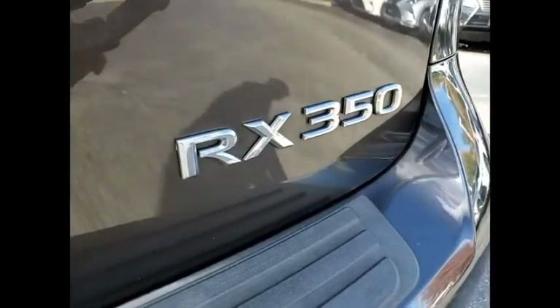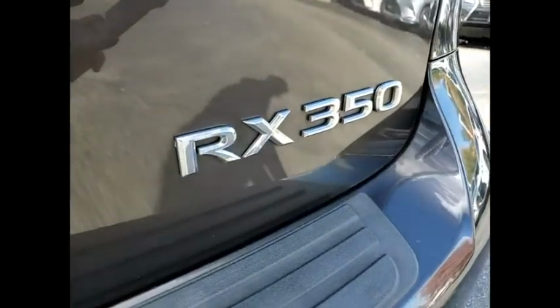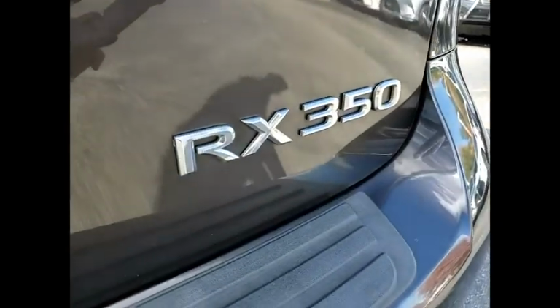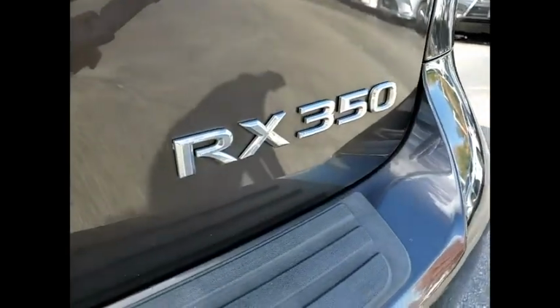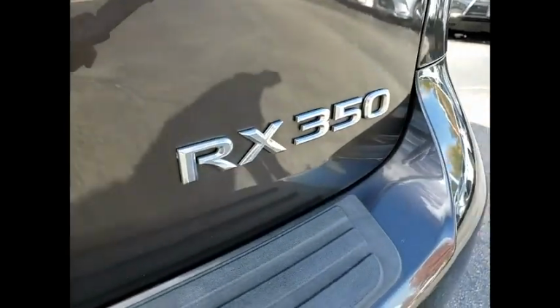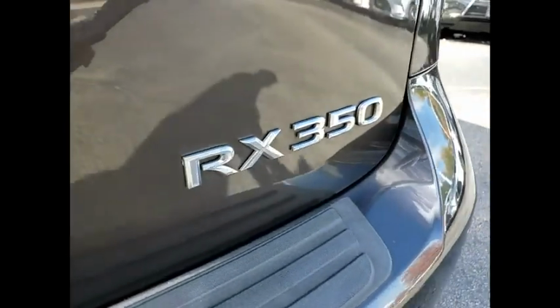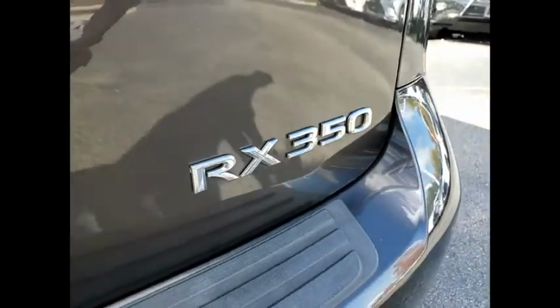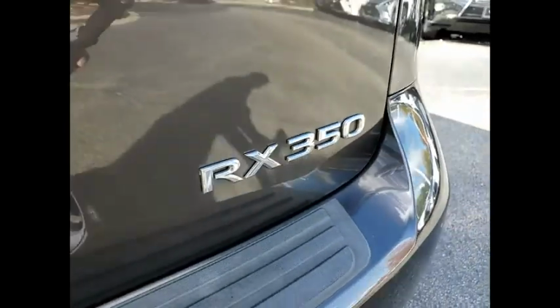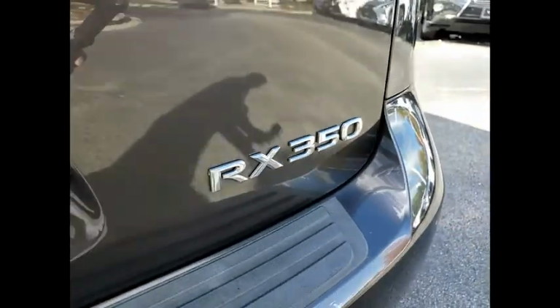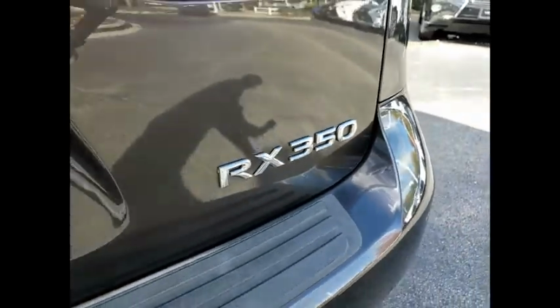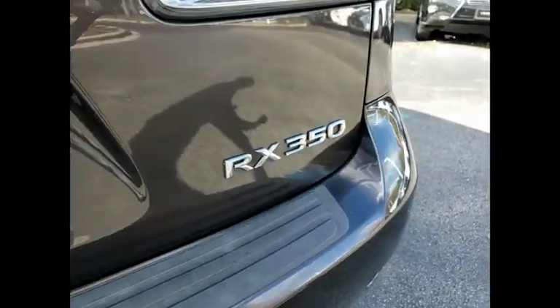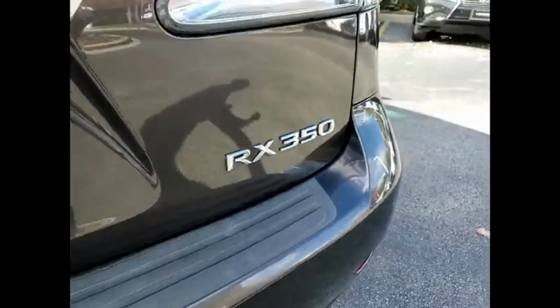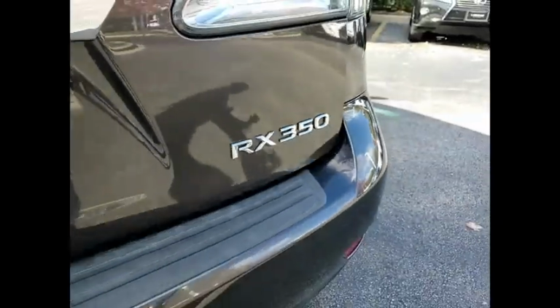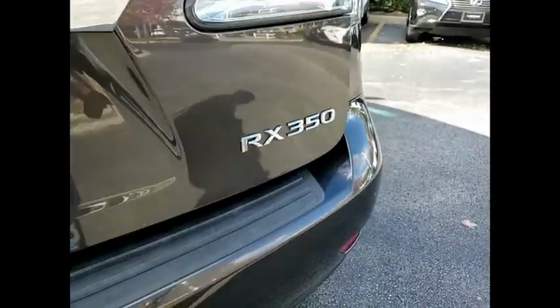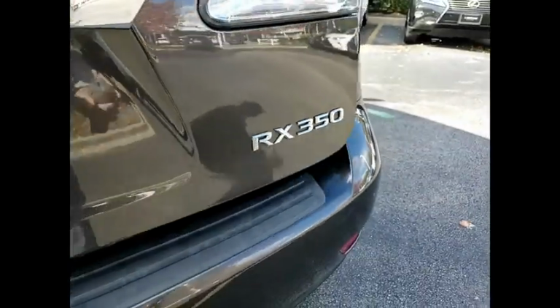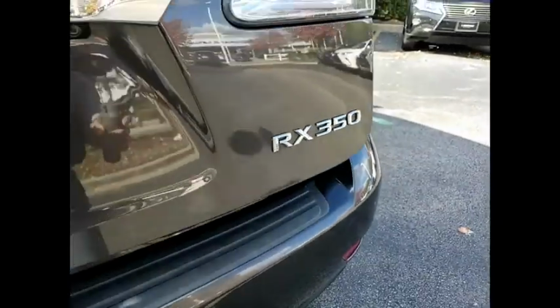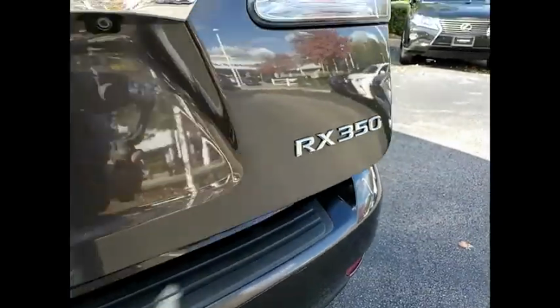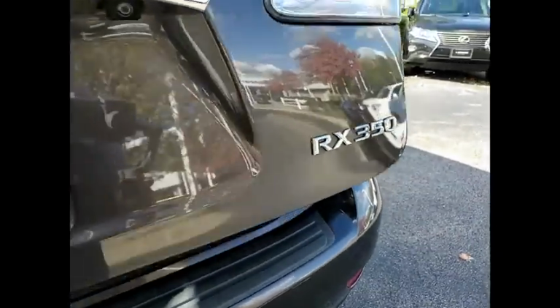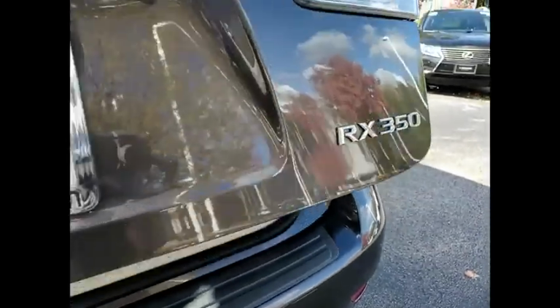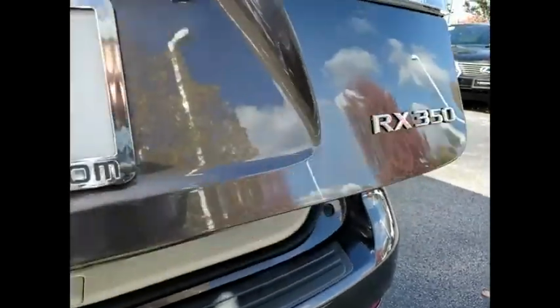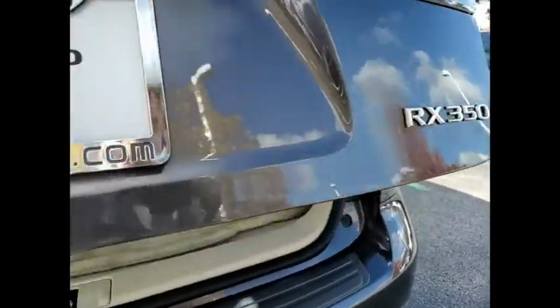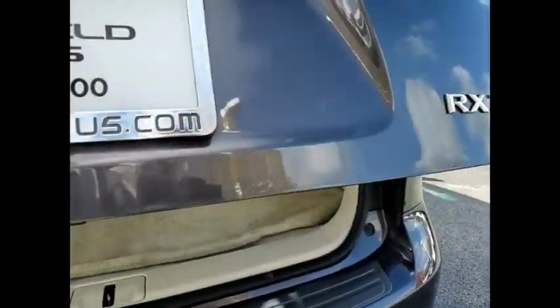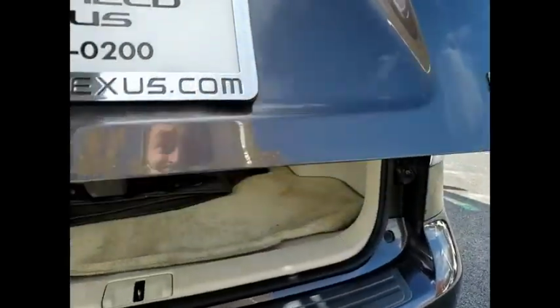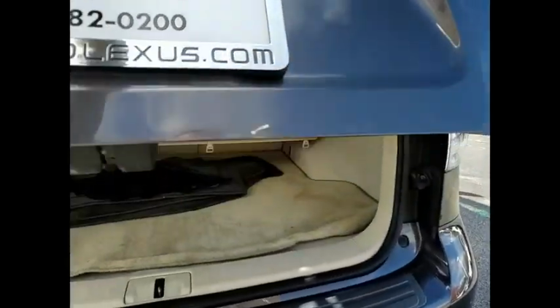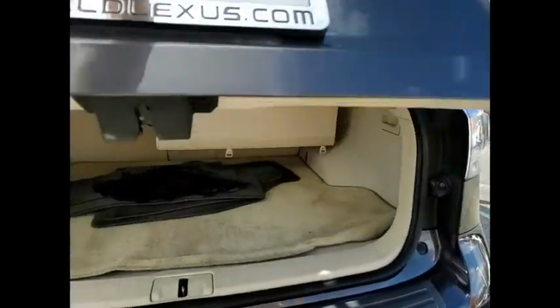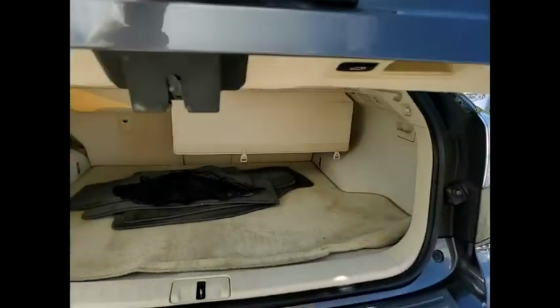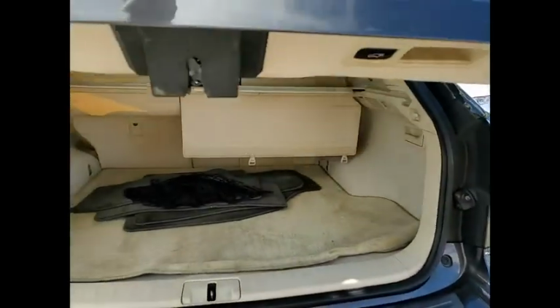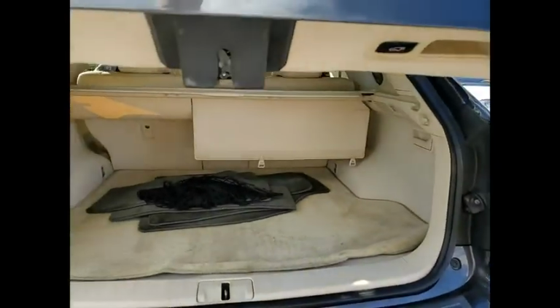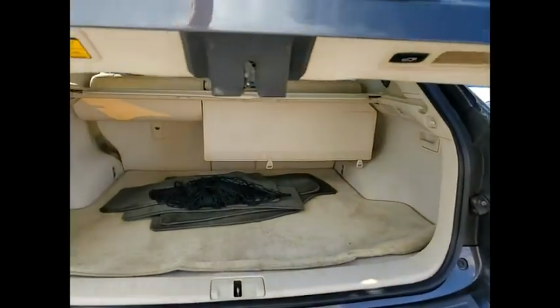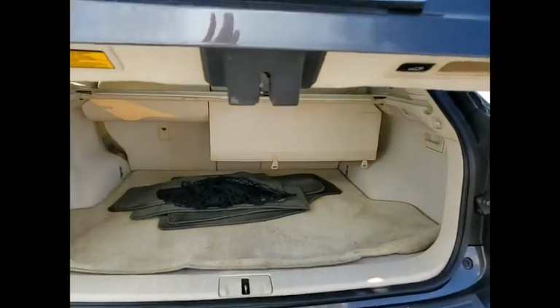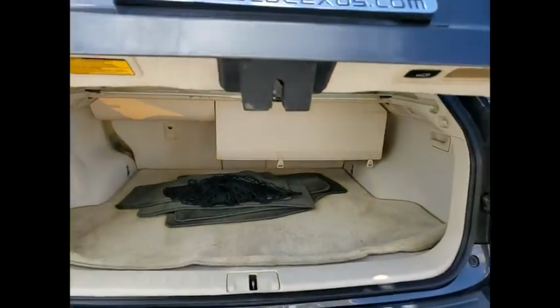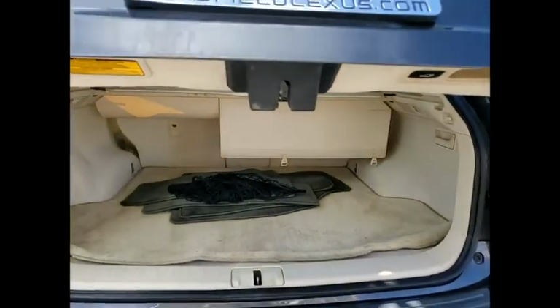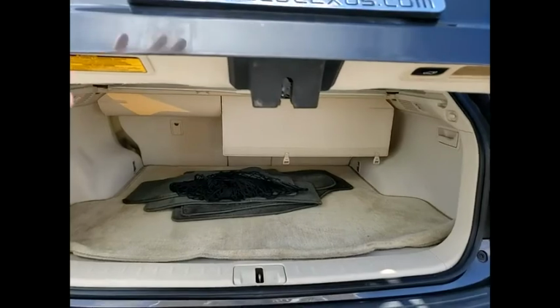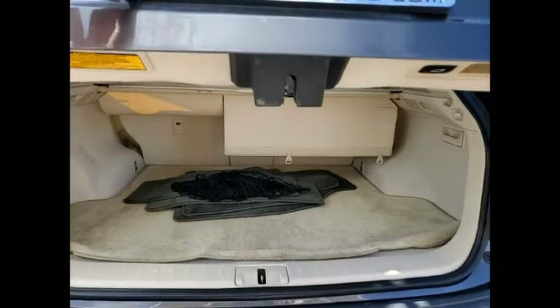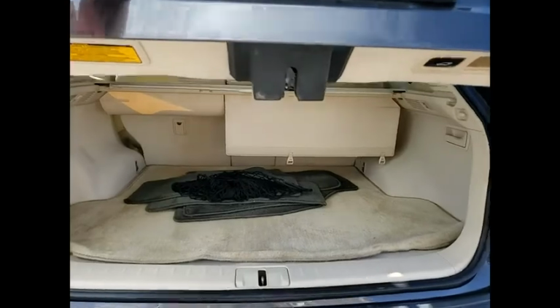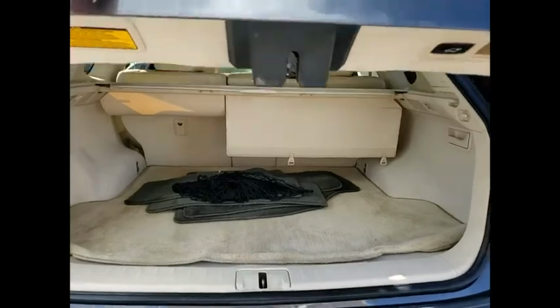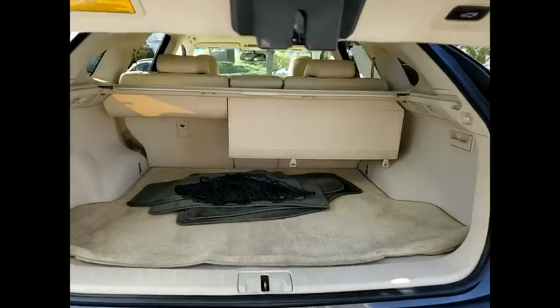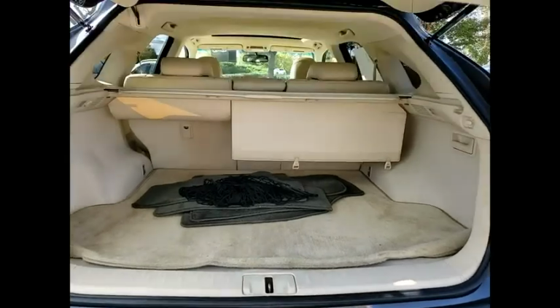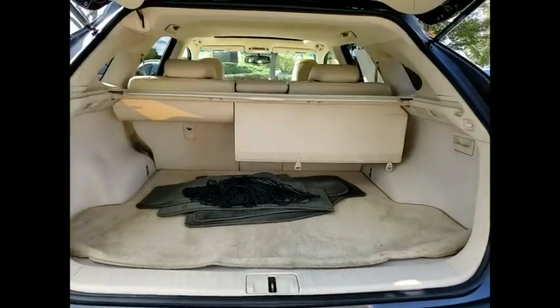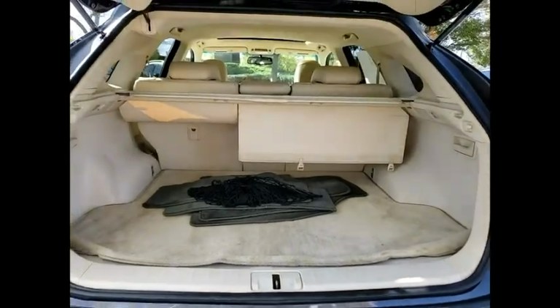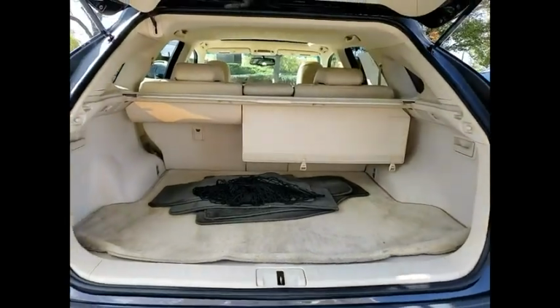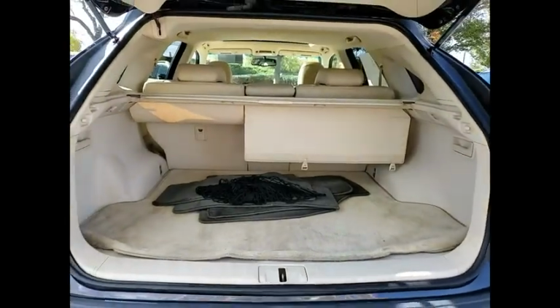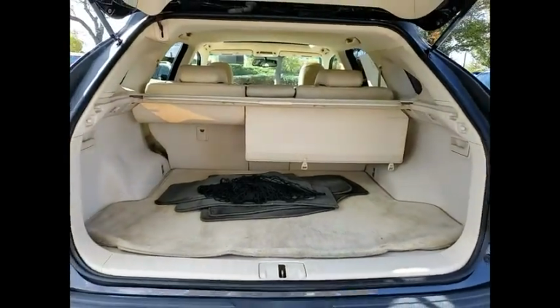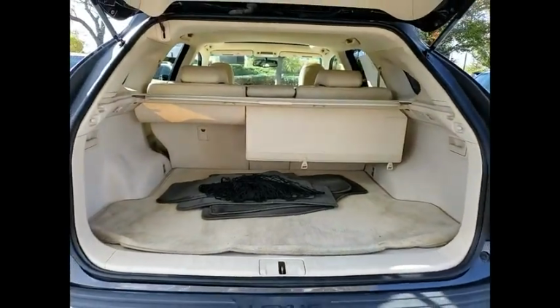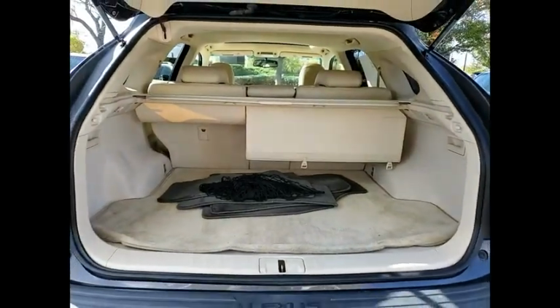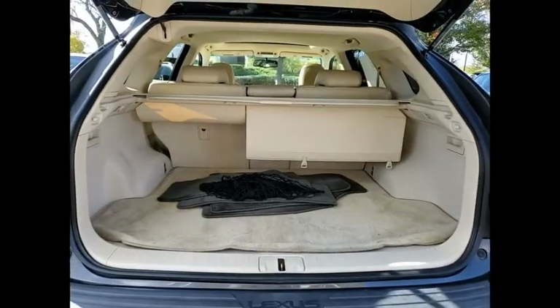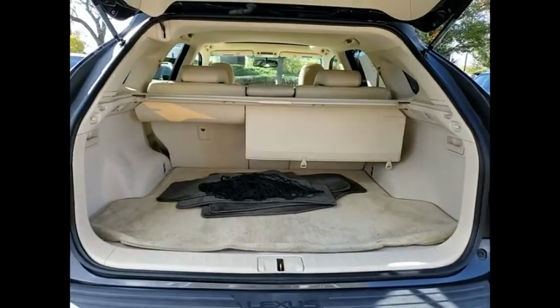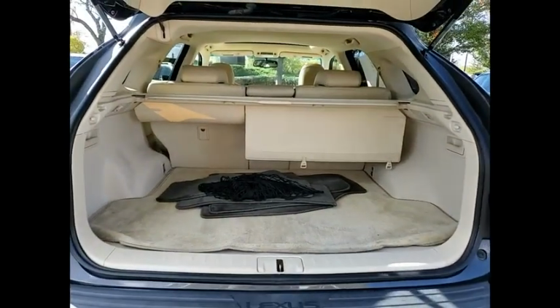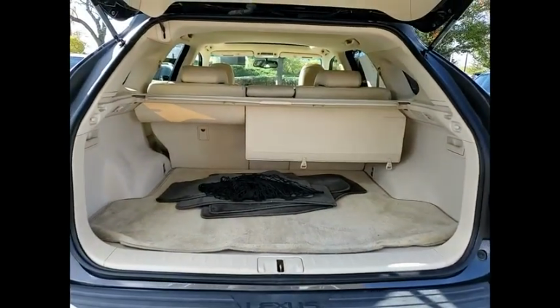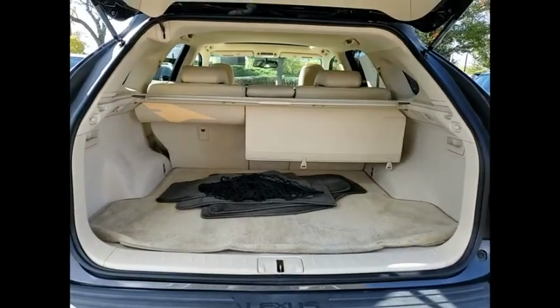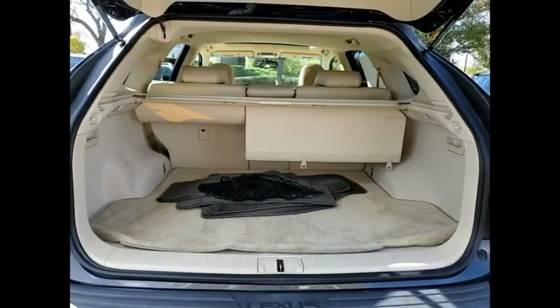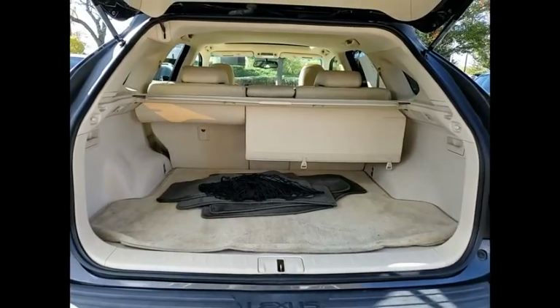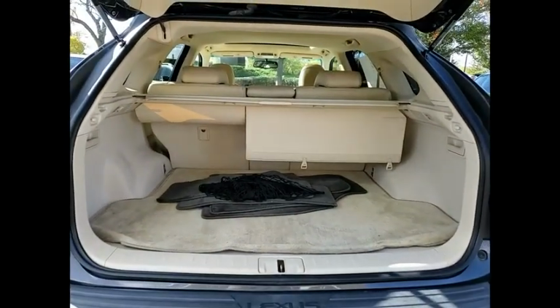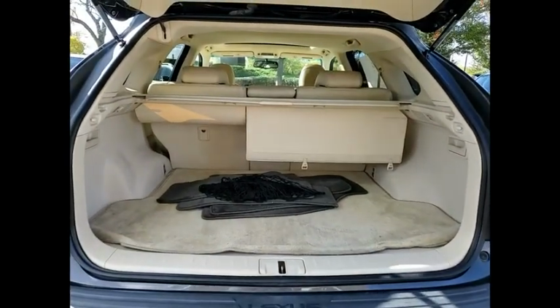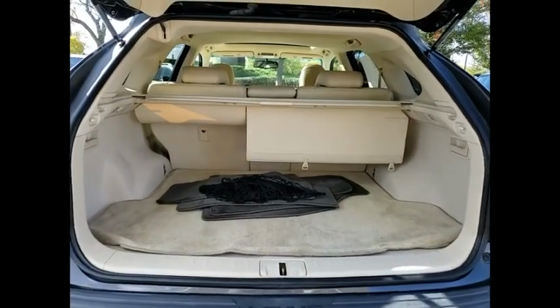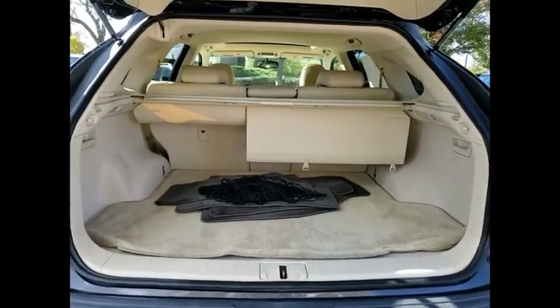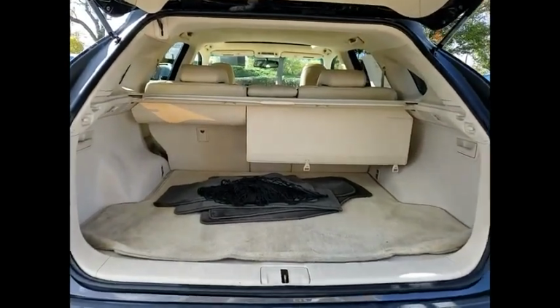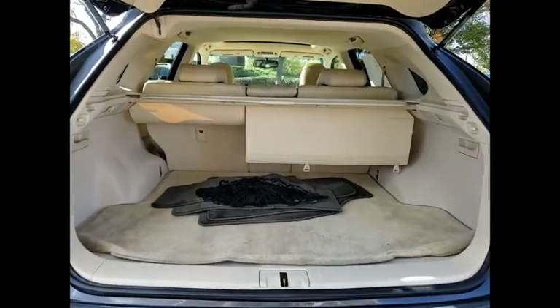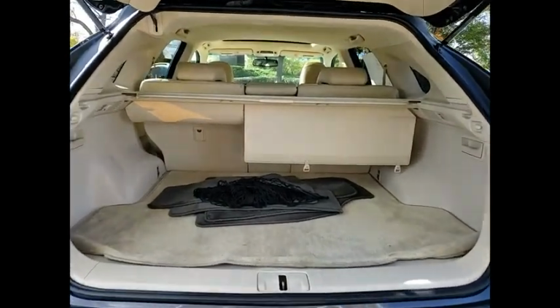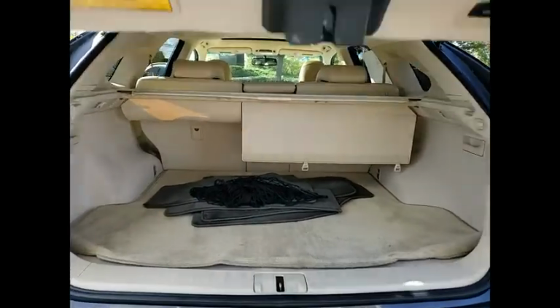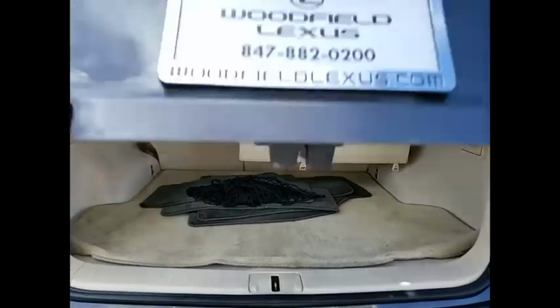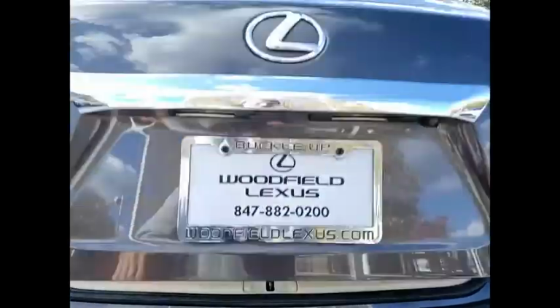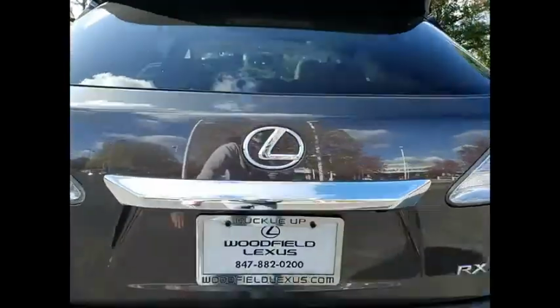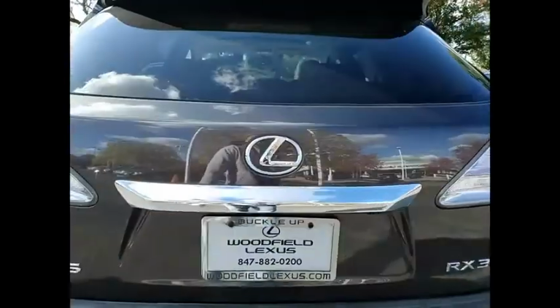This vehicle has less than 120,000 miles. Here are some of this vehicle's great options: power windows with safety reverse,